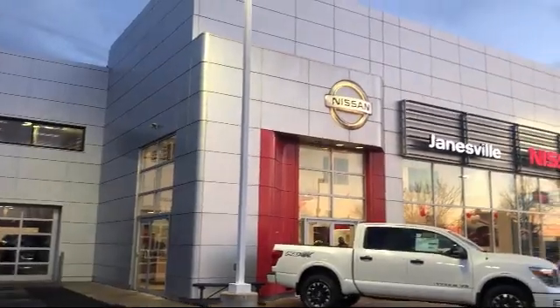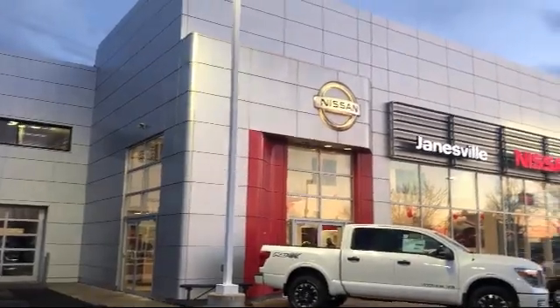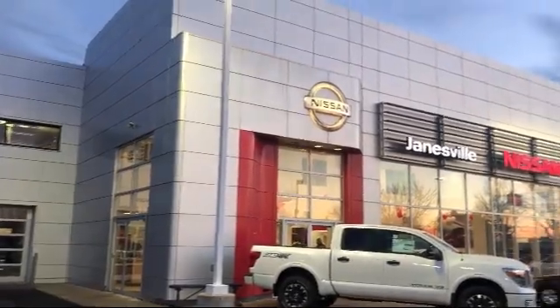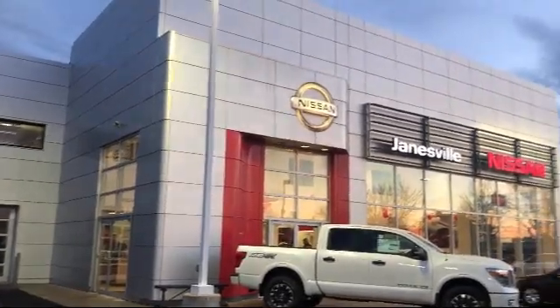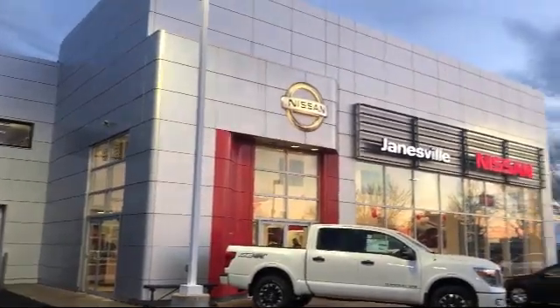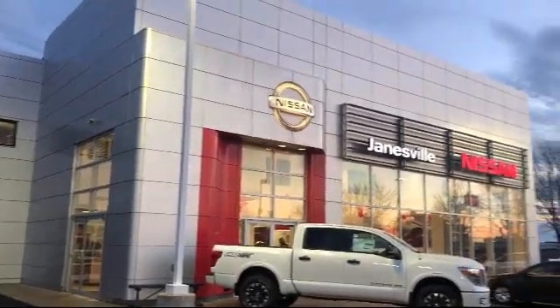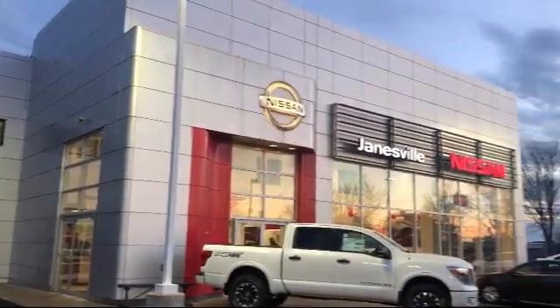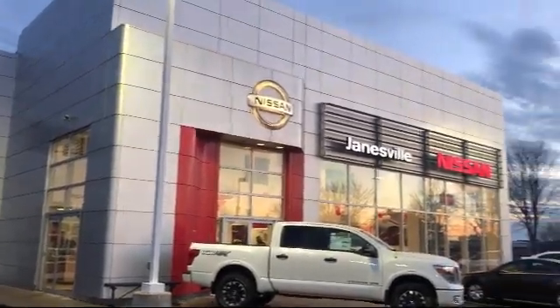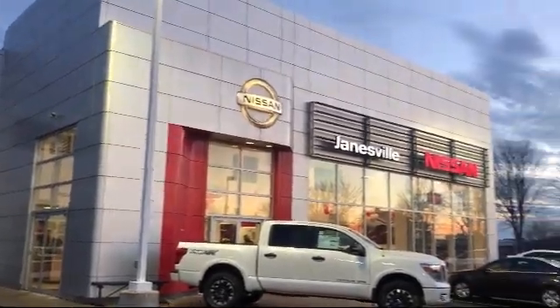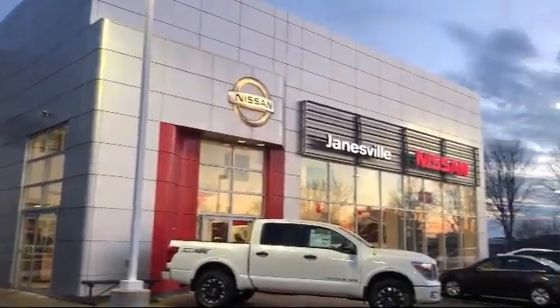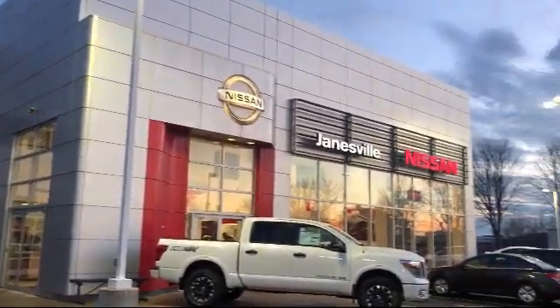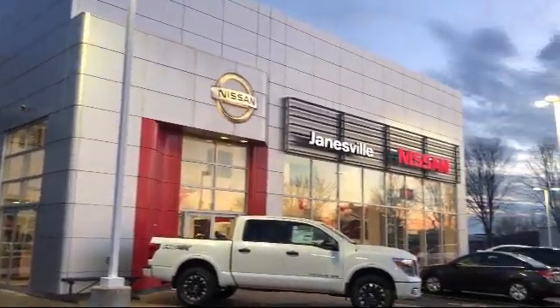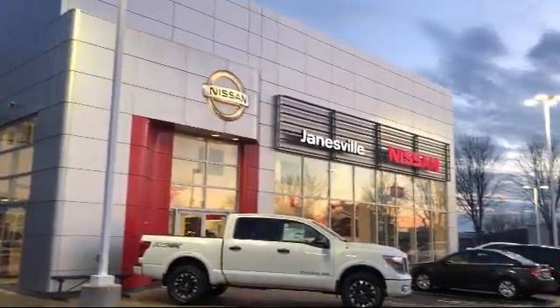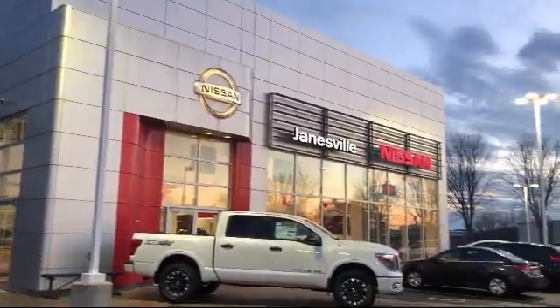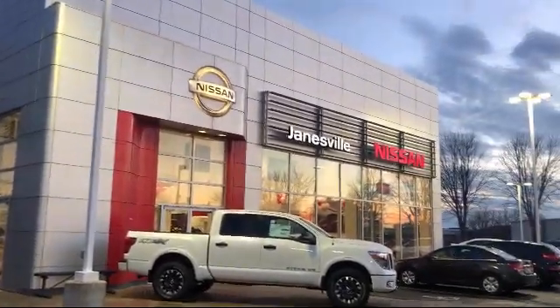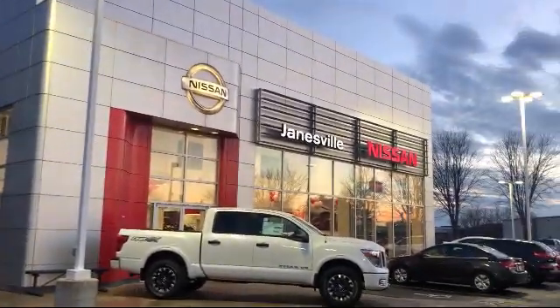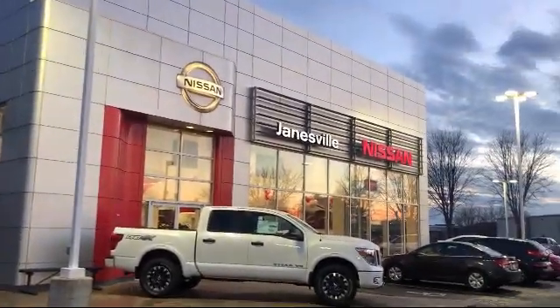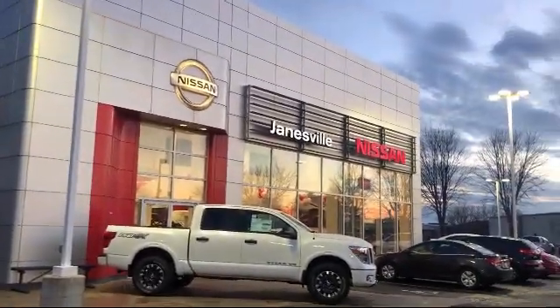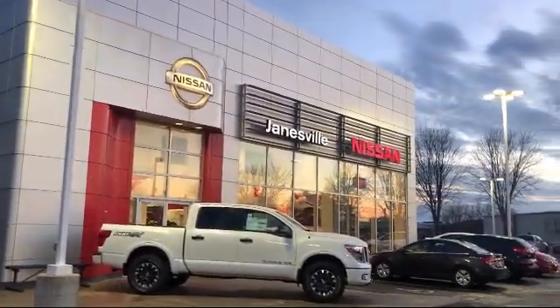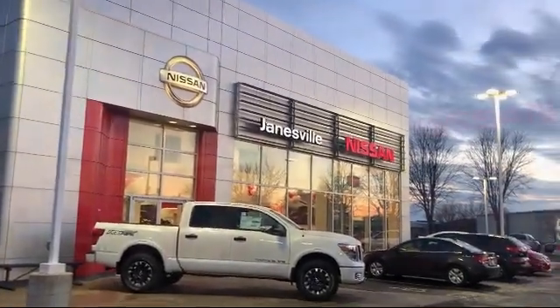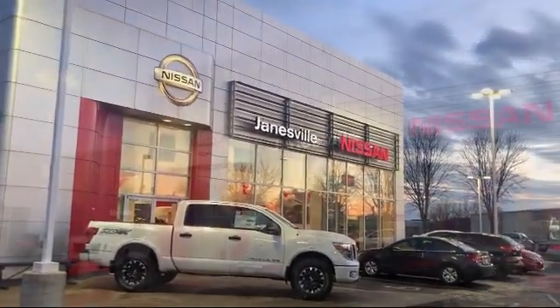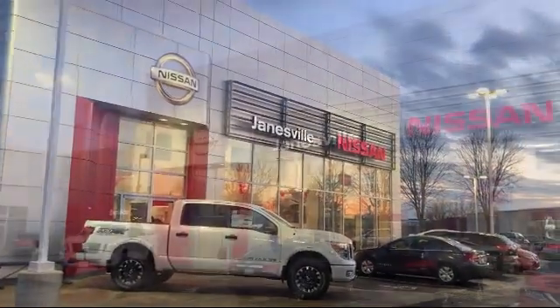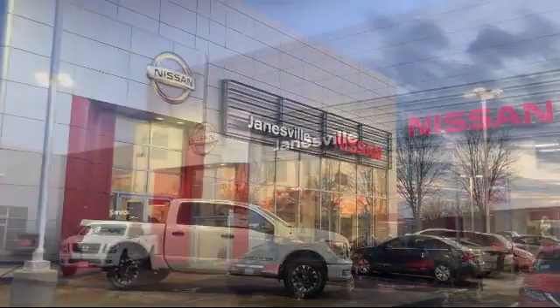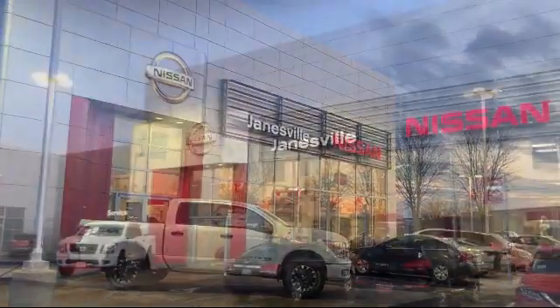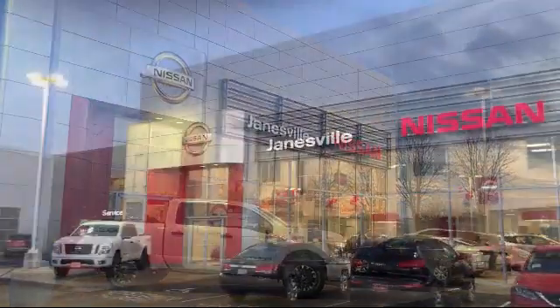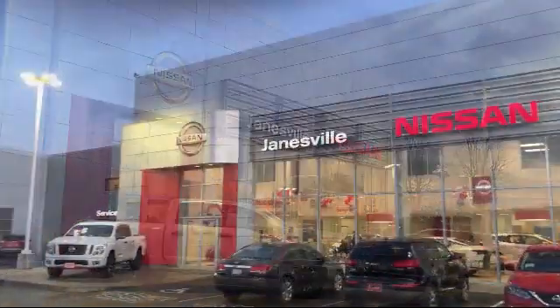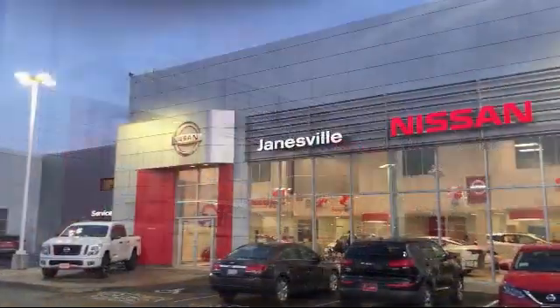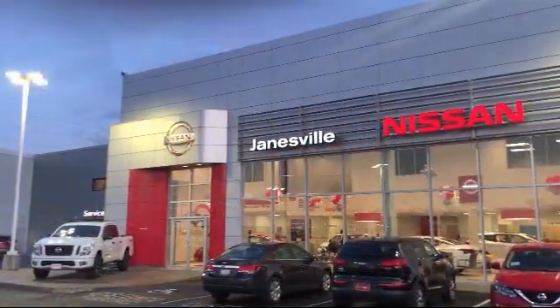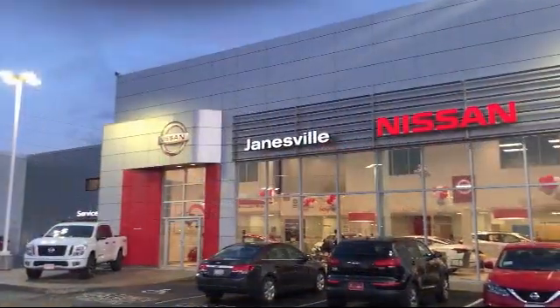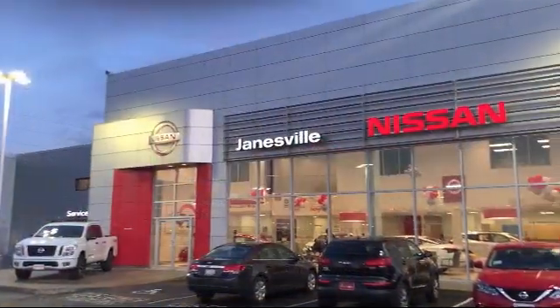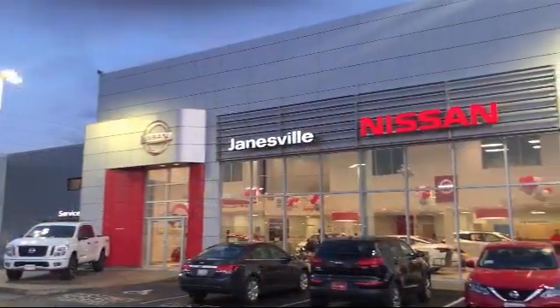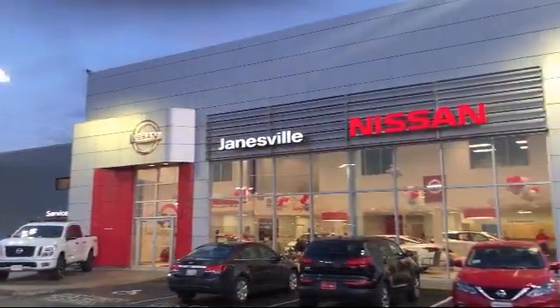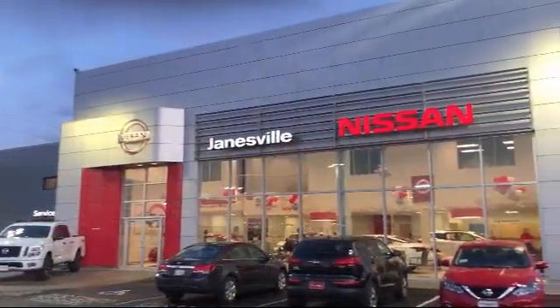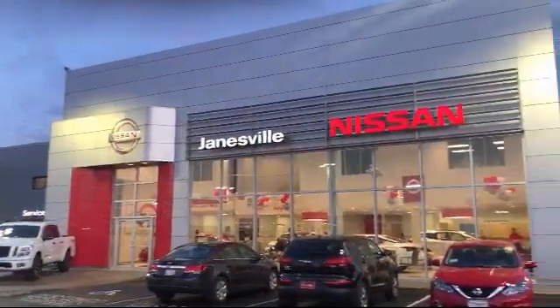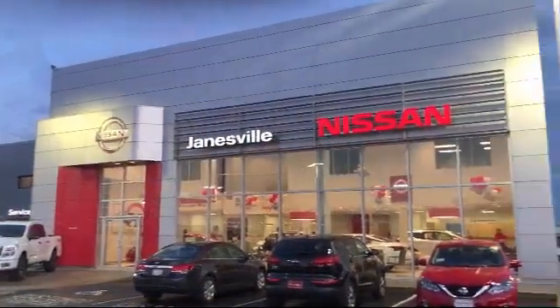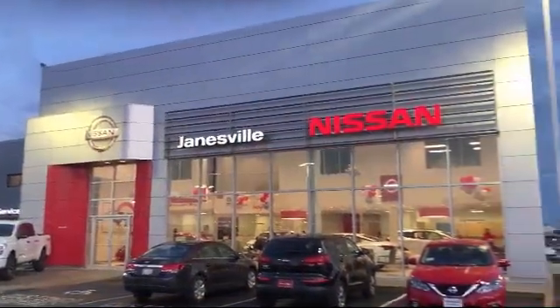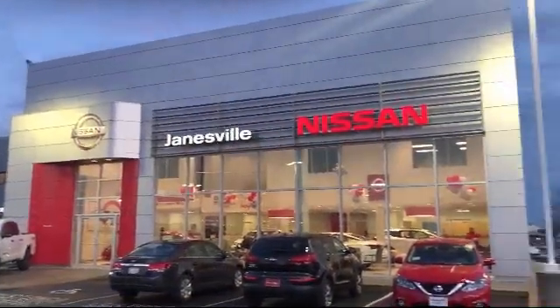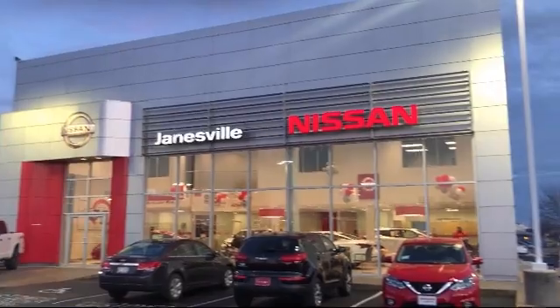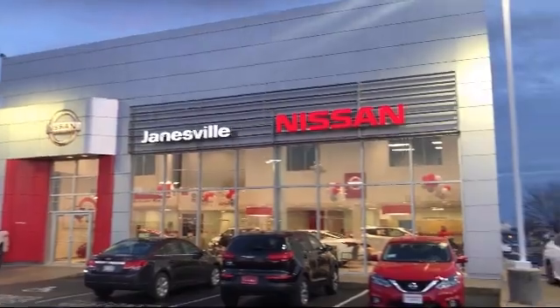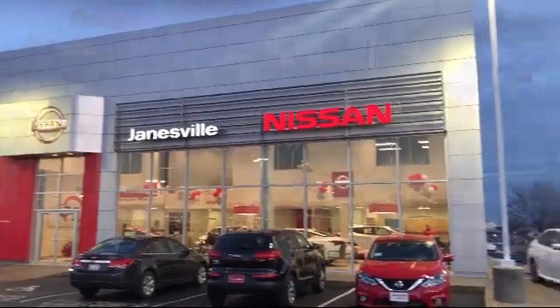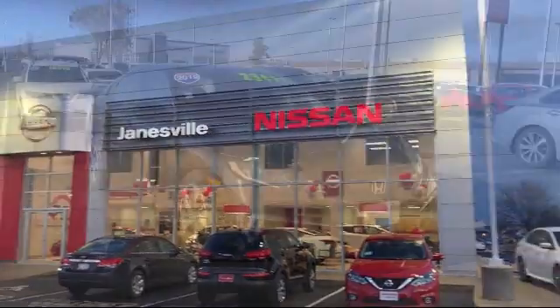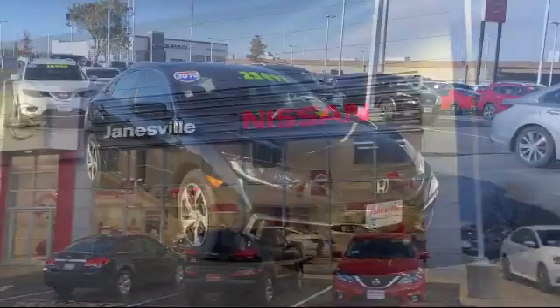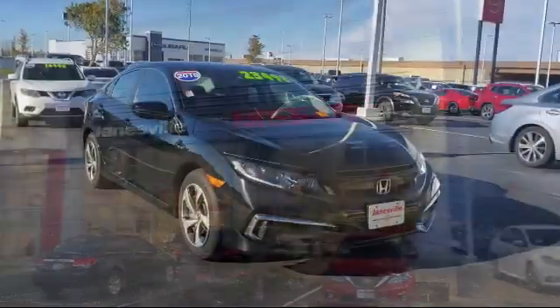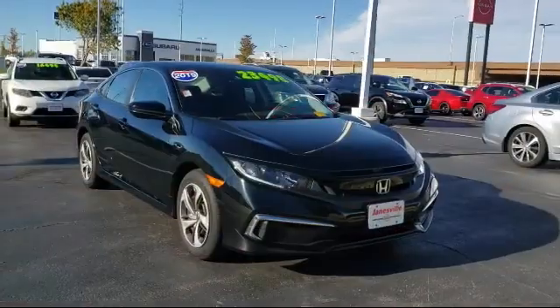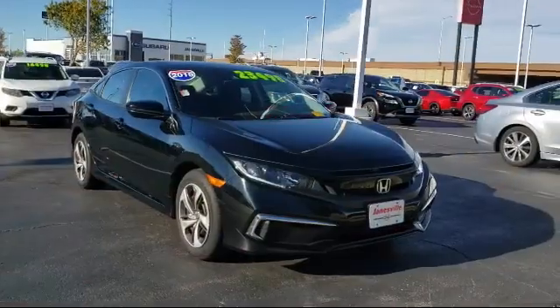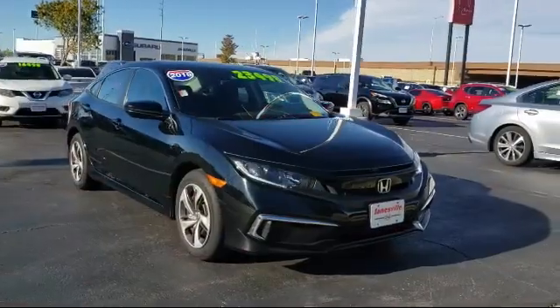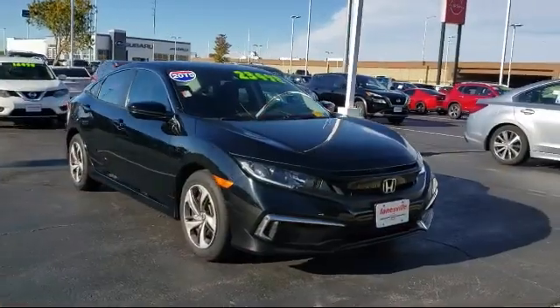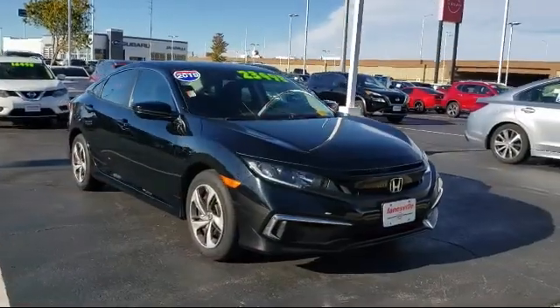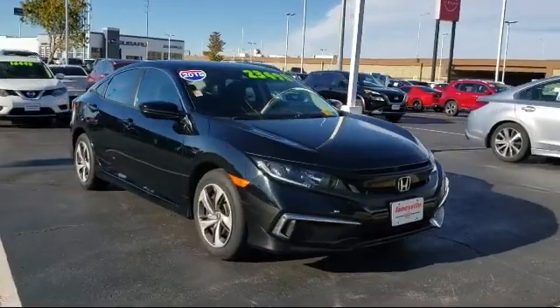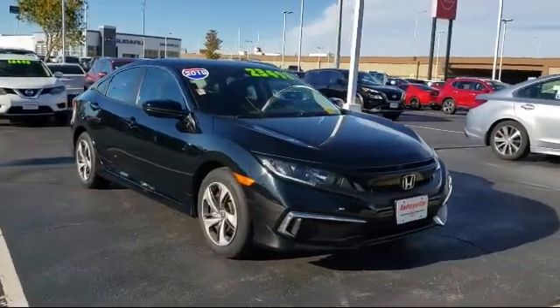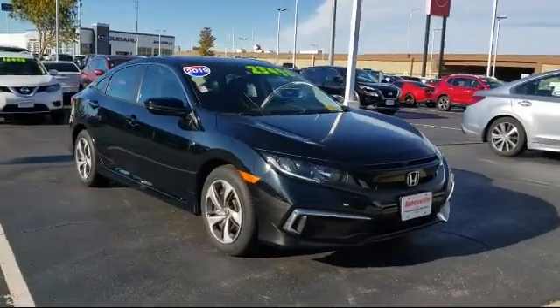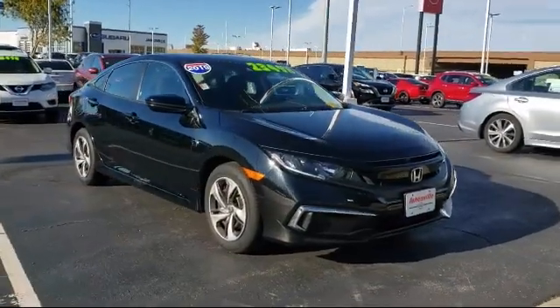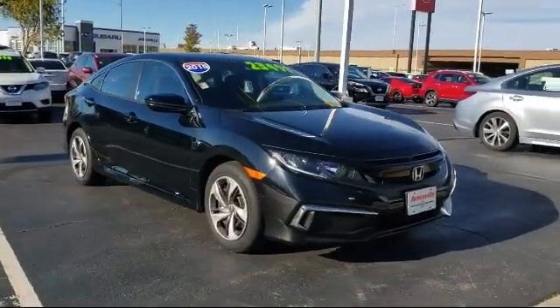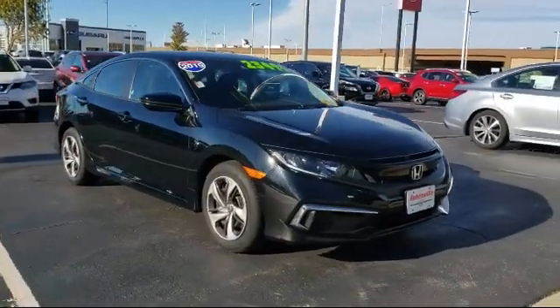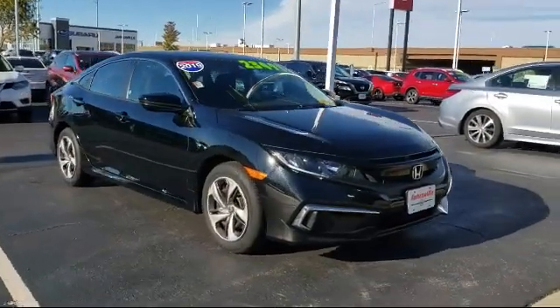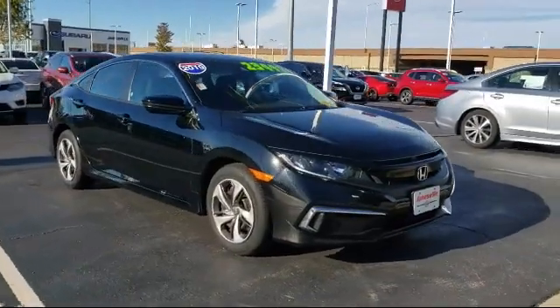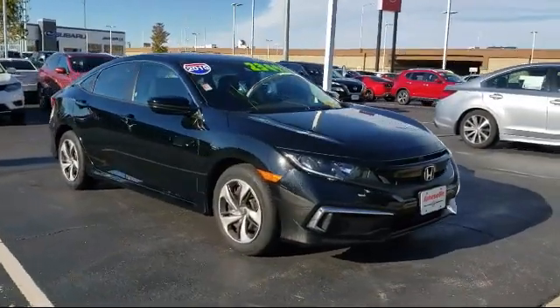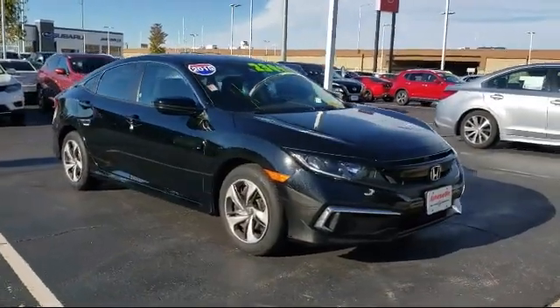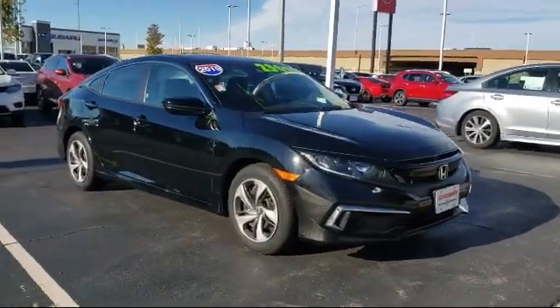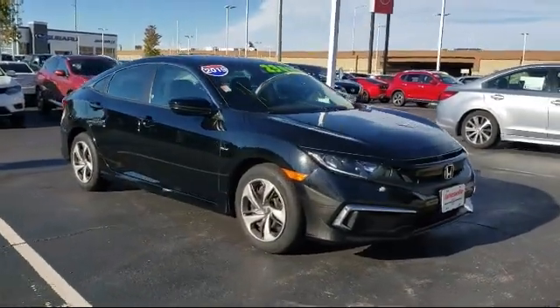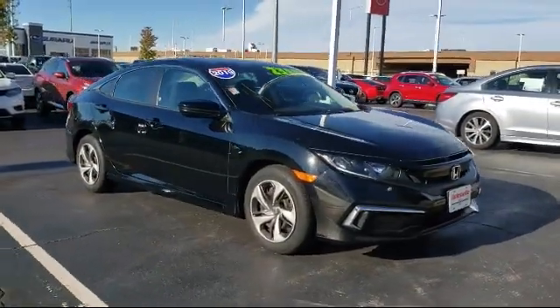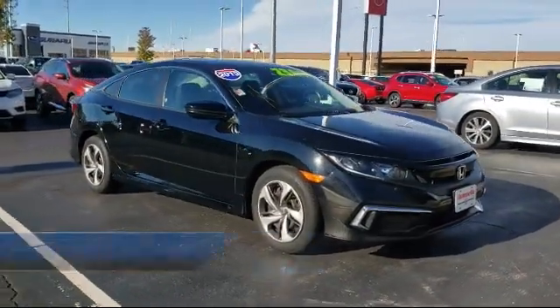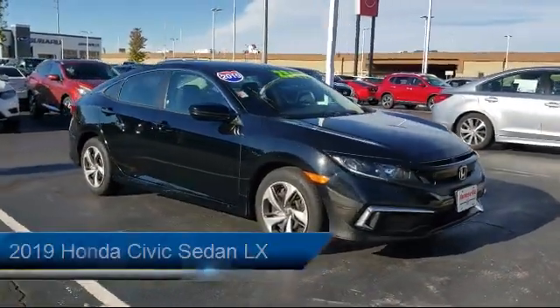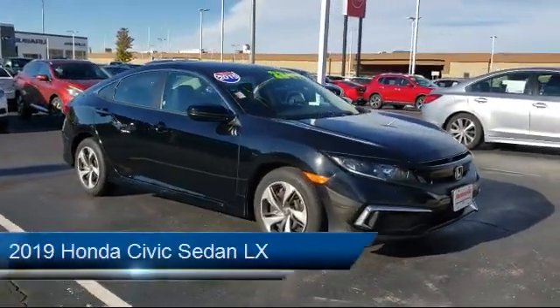Welcome to Janesville Nissan, your premier destination for purchasing a vehicle. And here's a look at another one of our great vehicles in inventory.